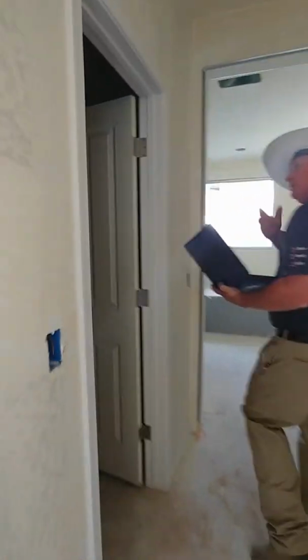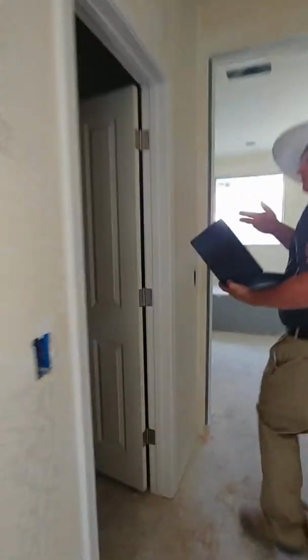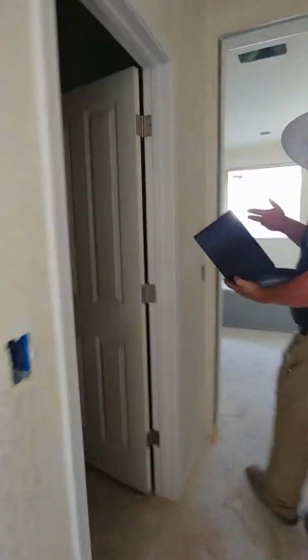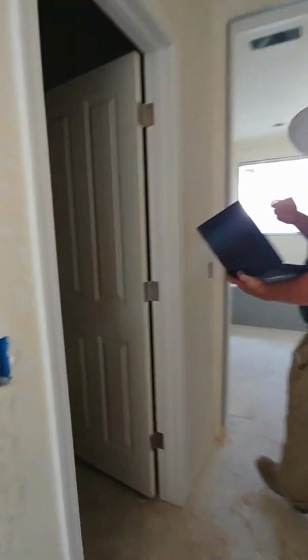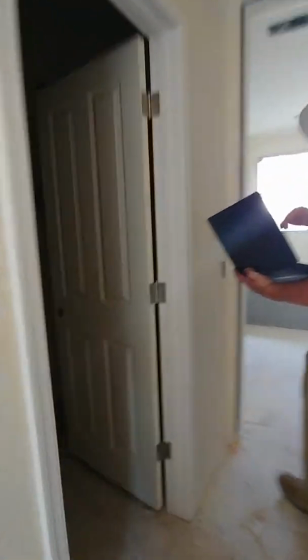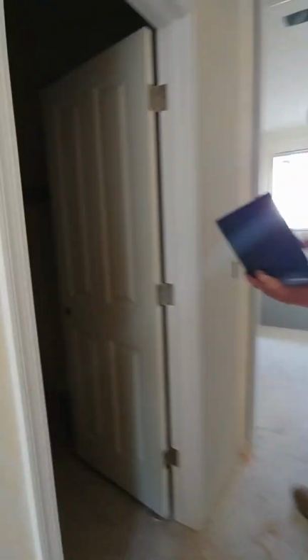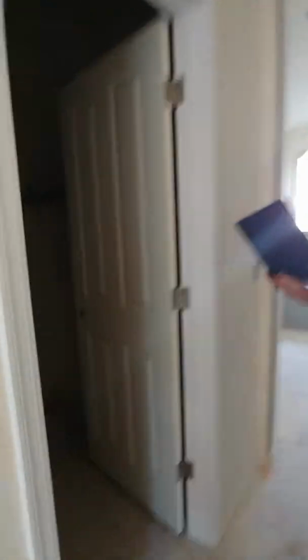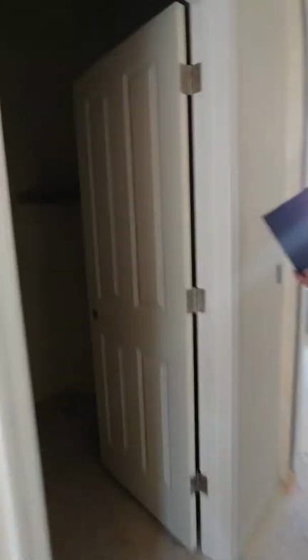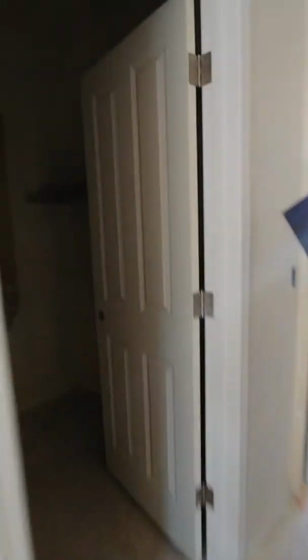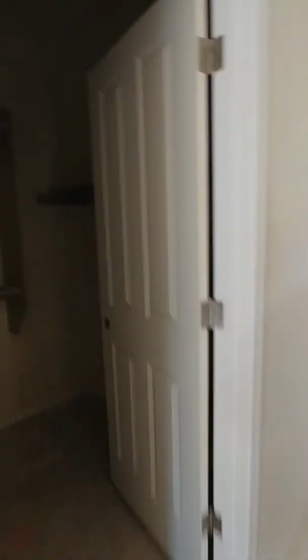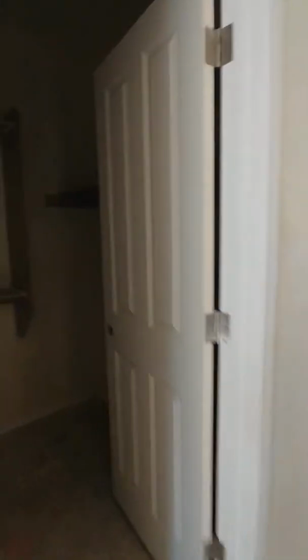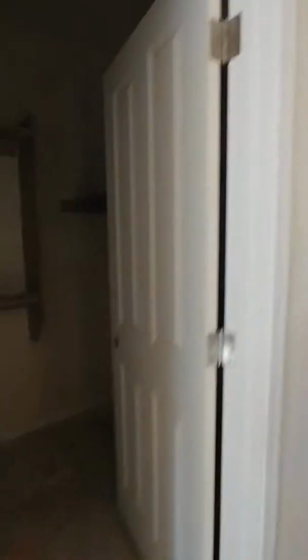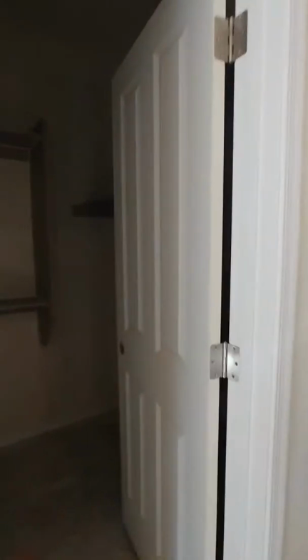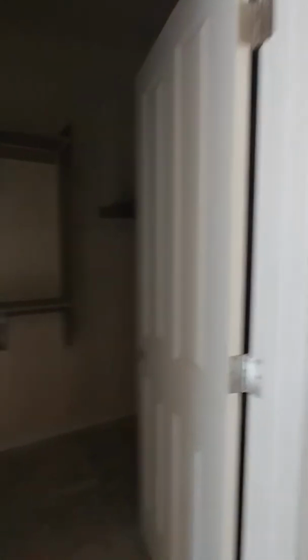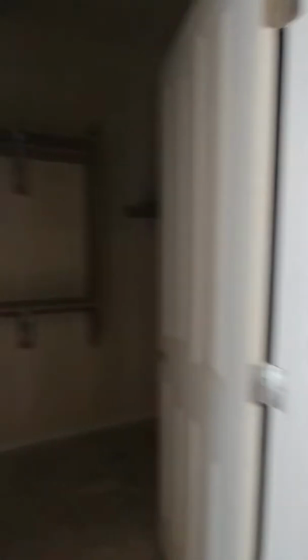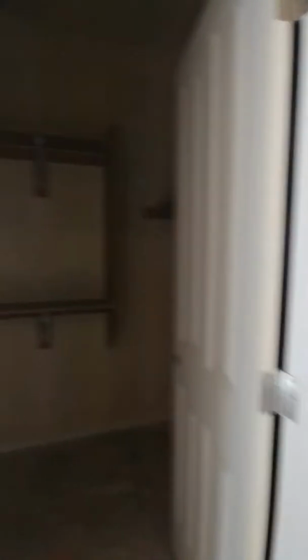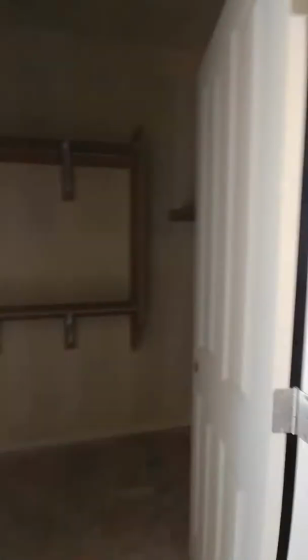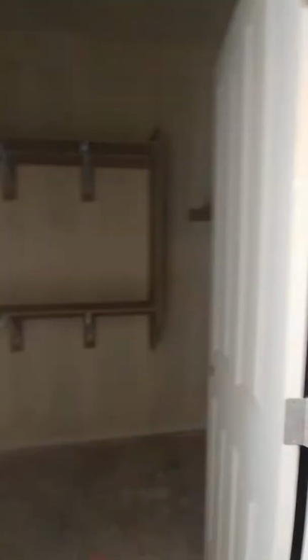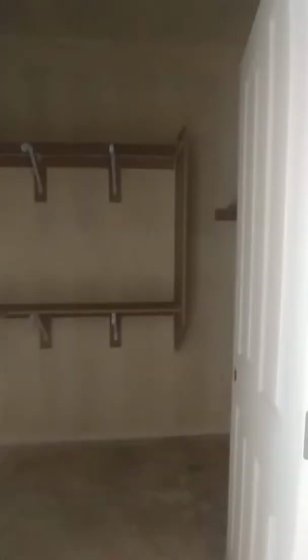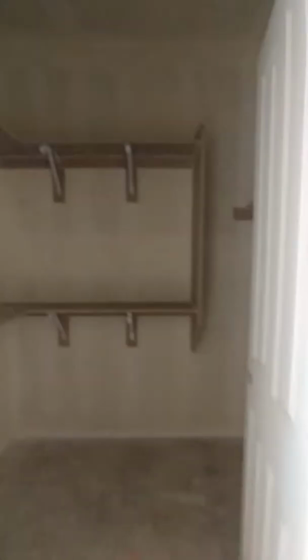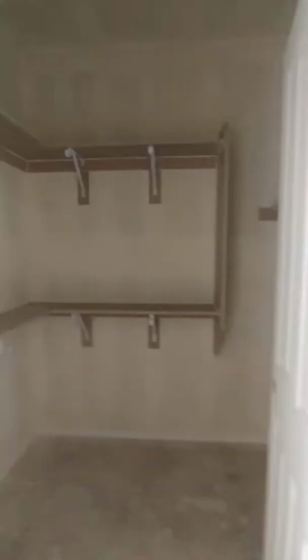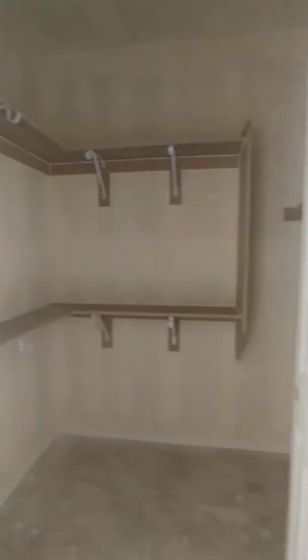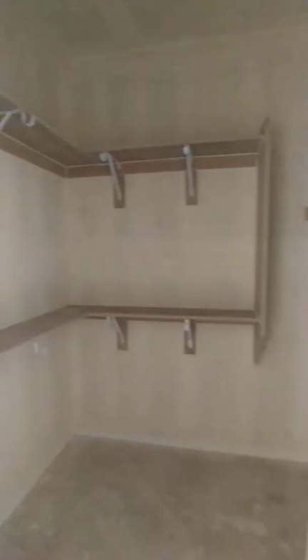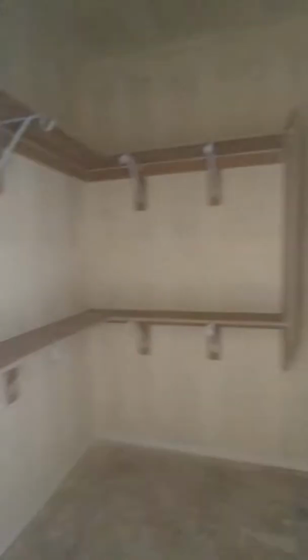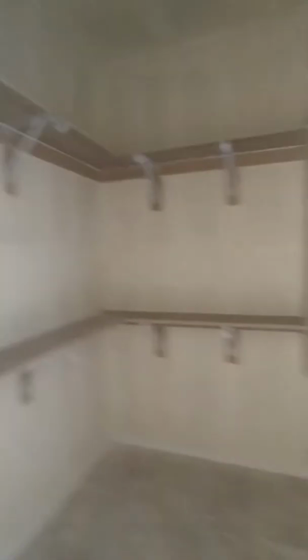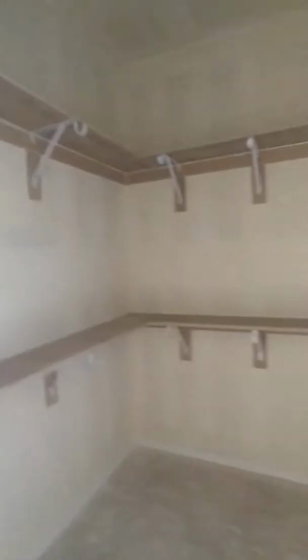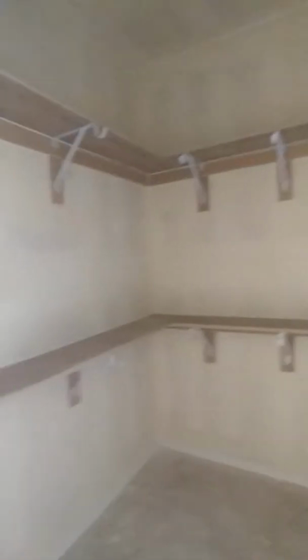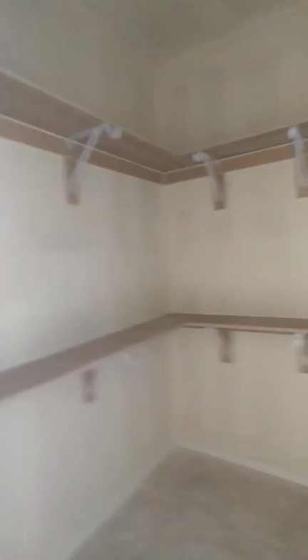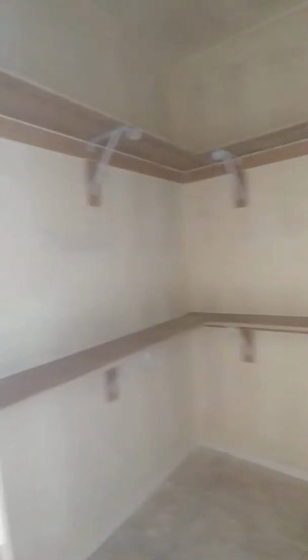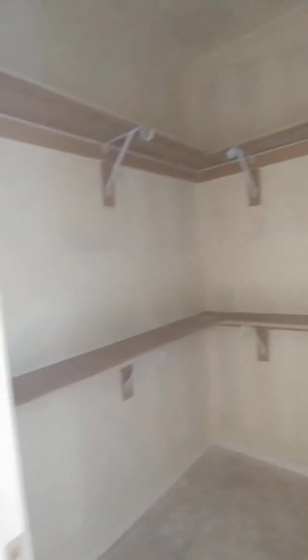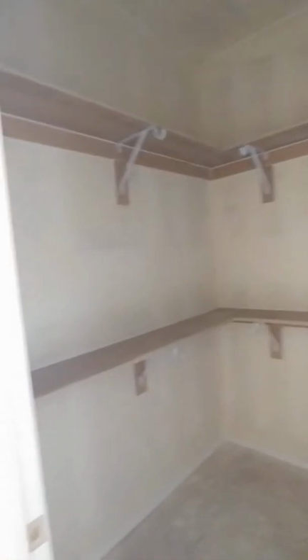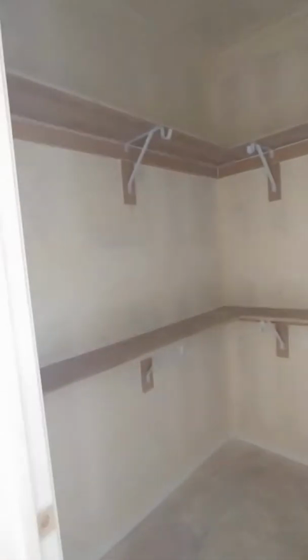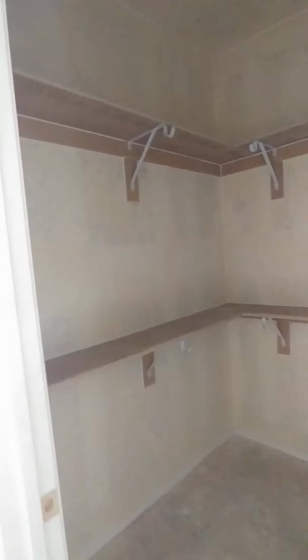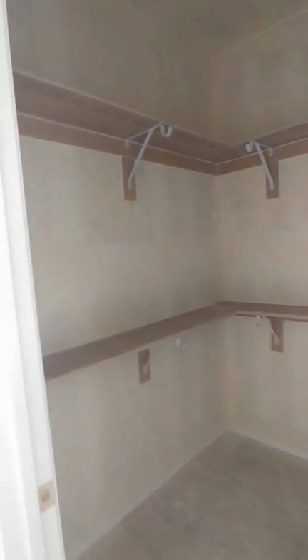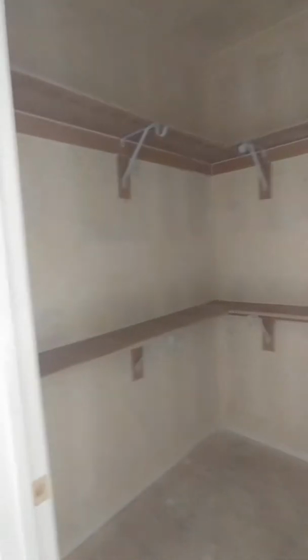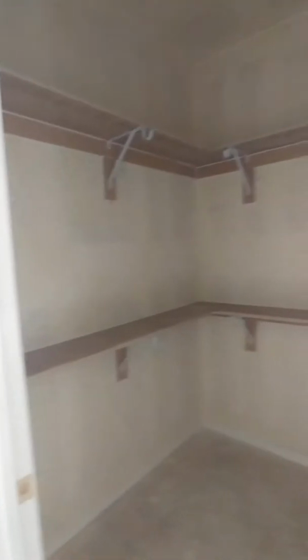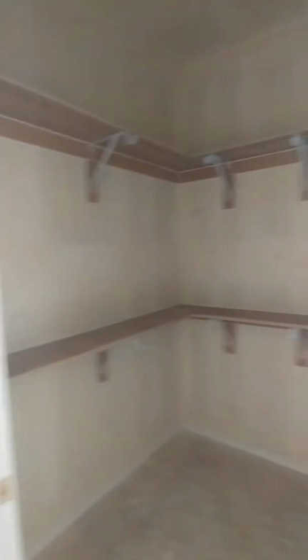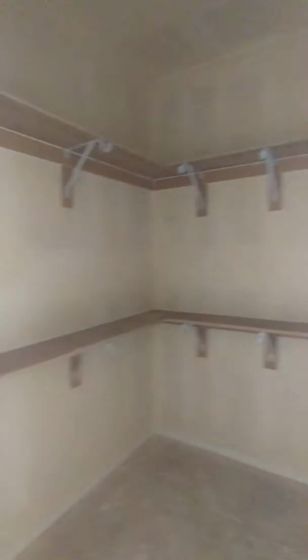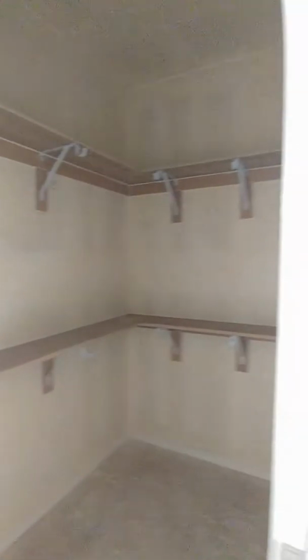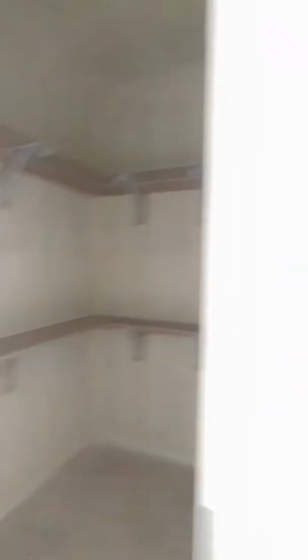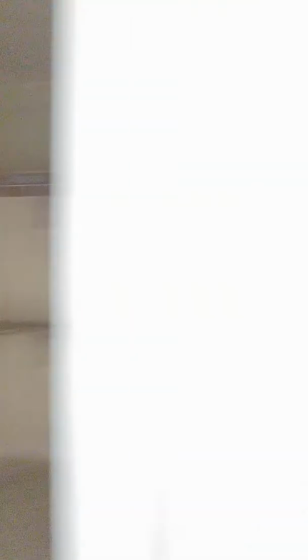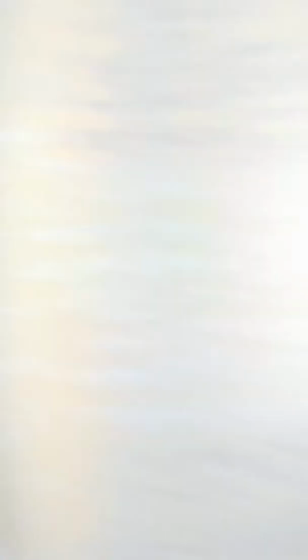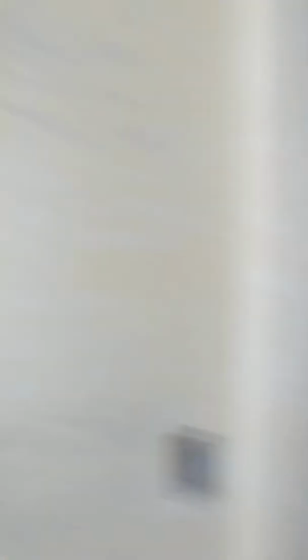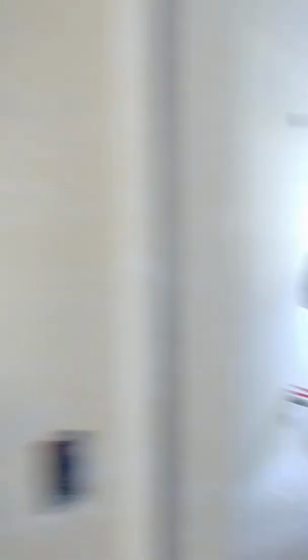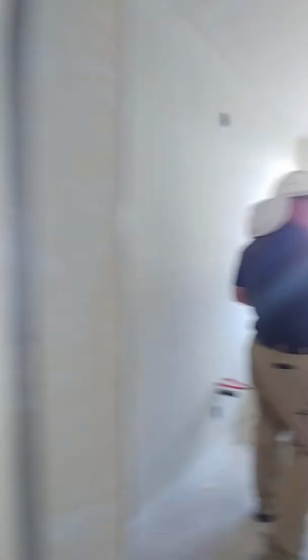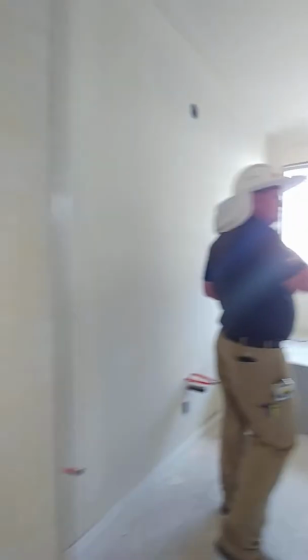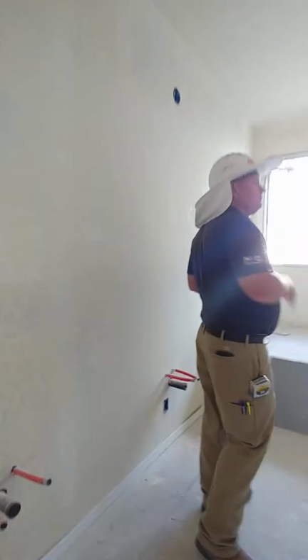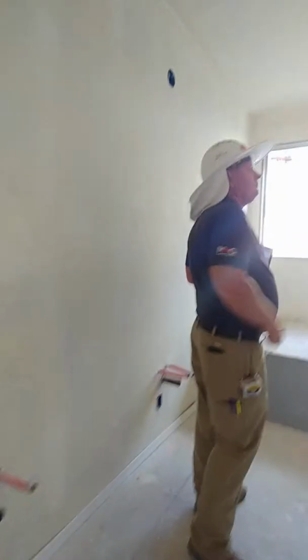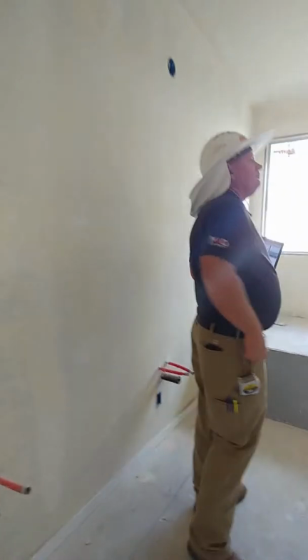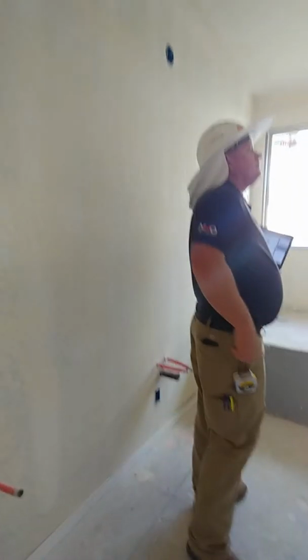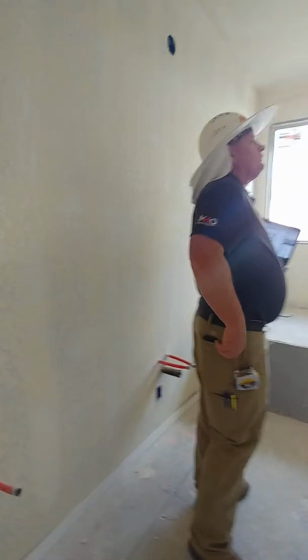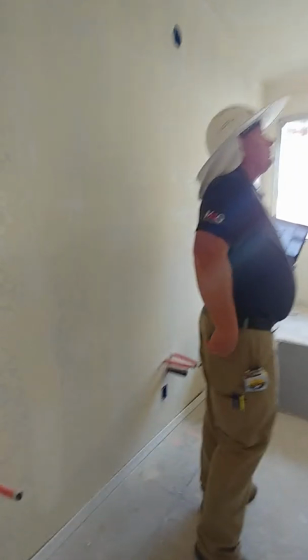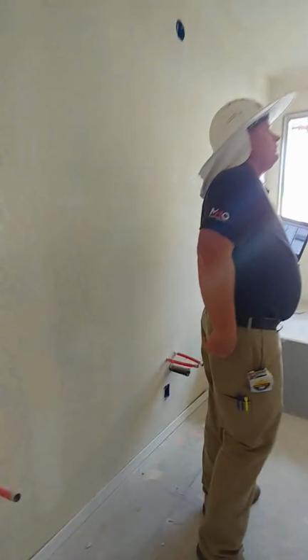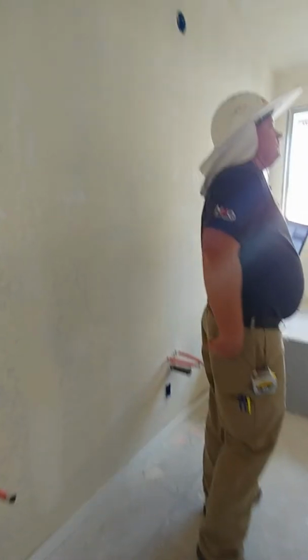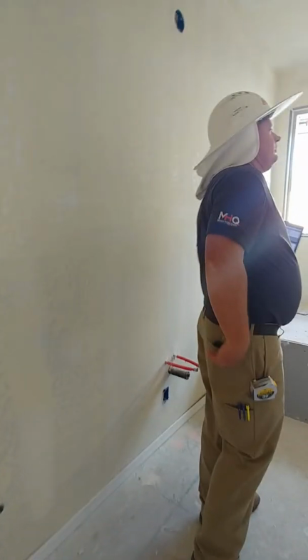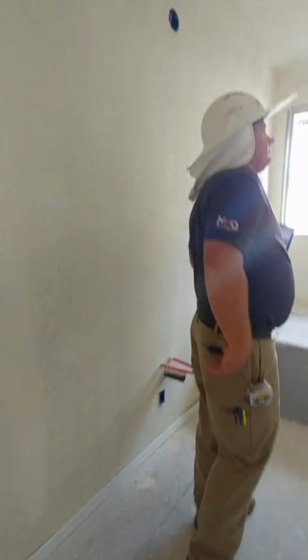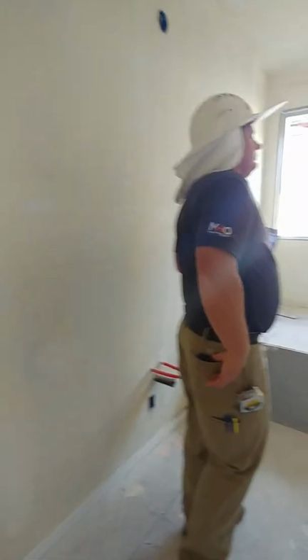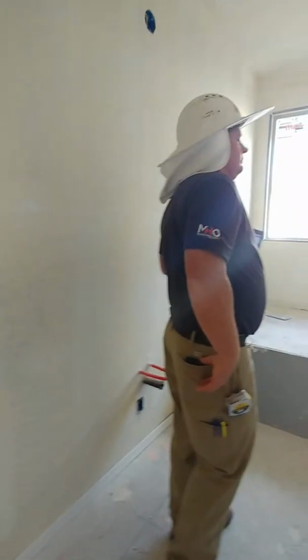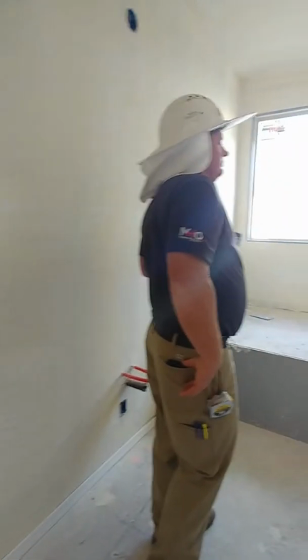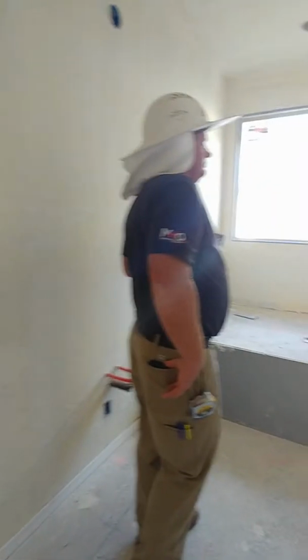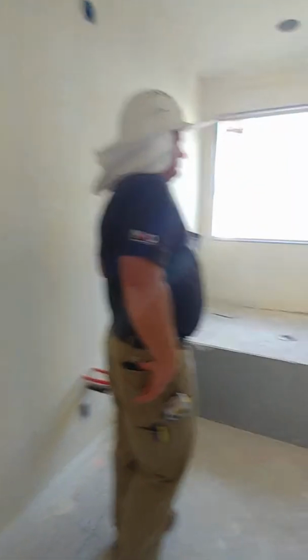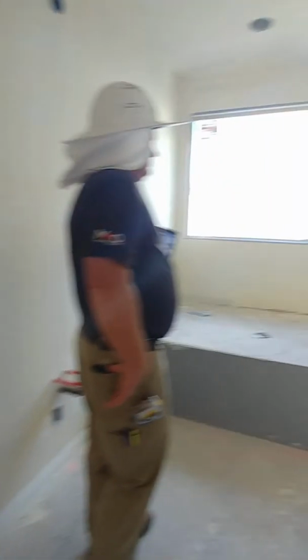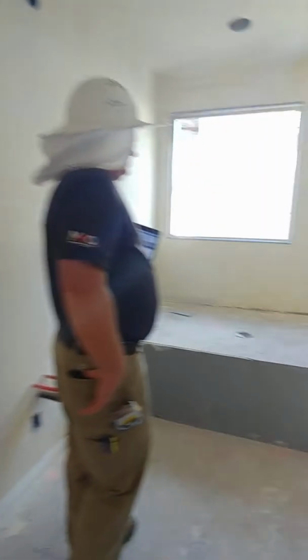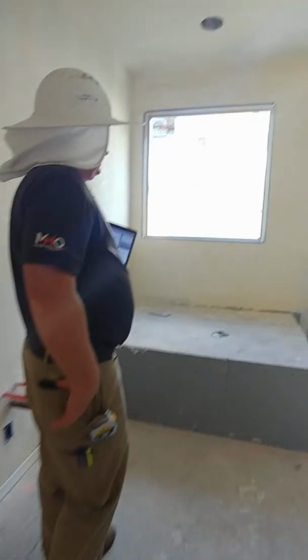That's the master closet. It's going to be so nice.